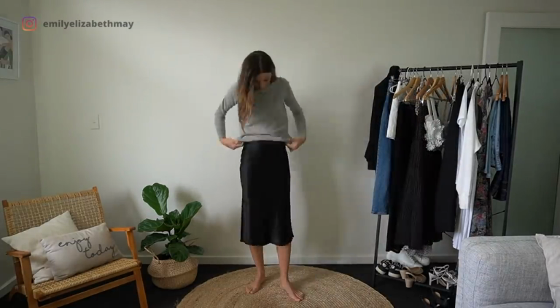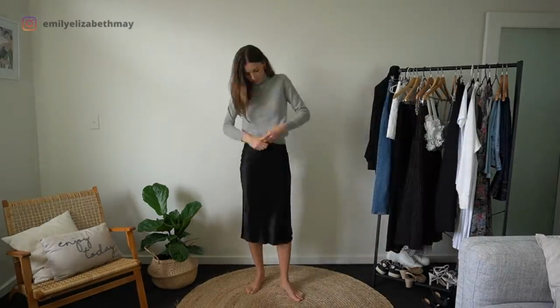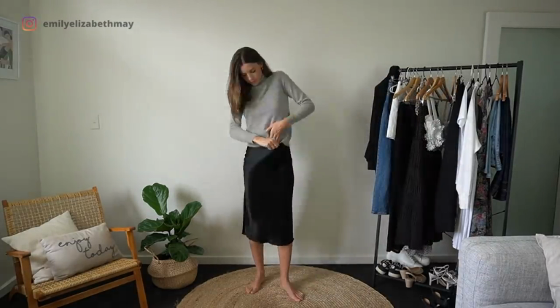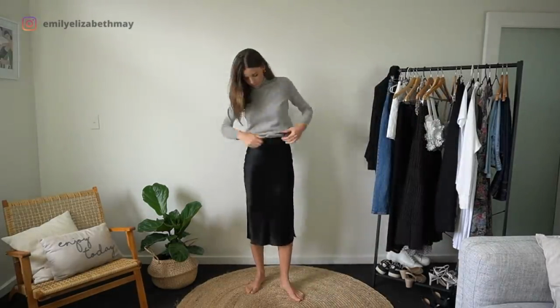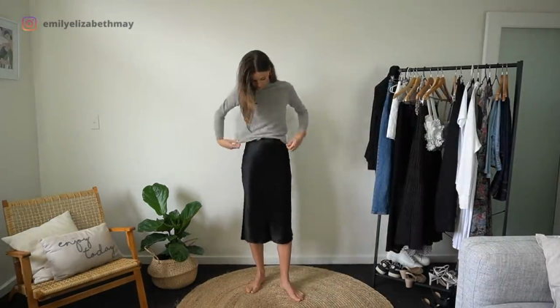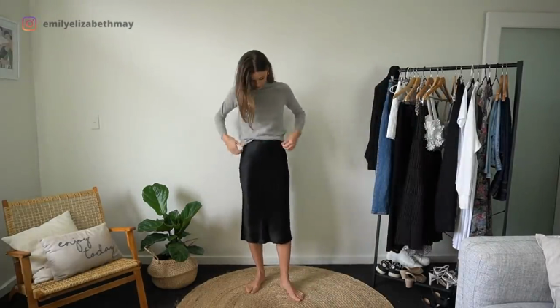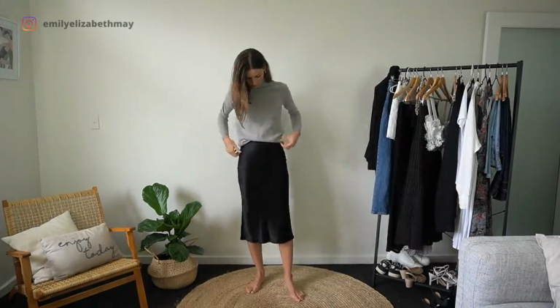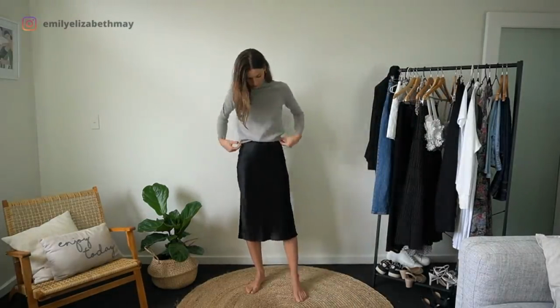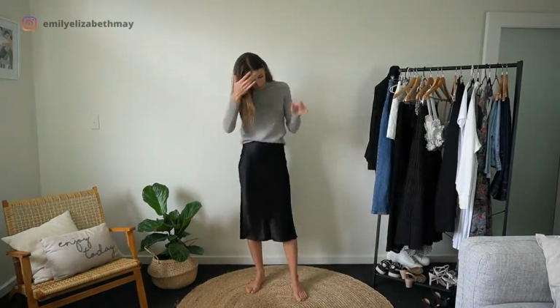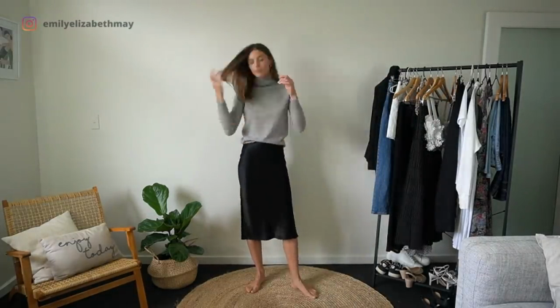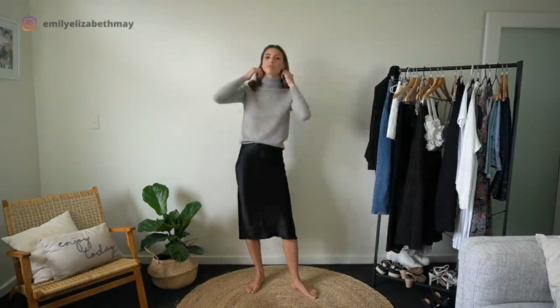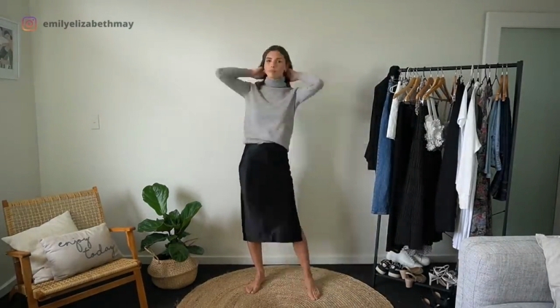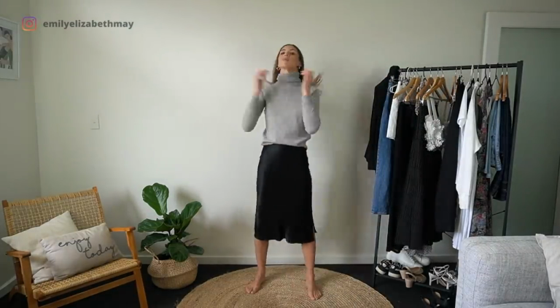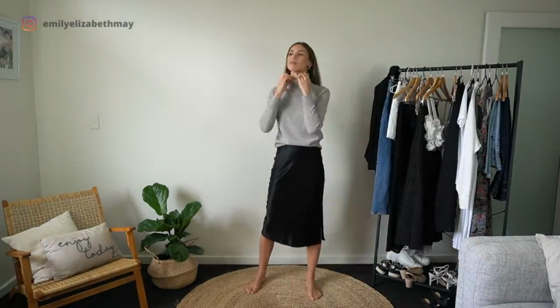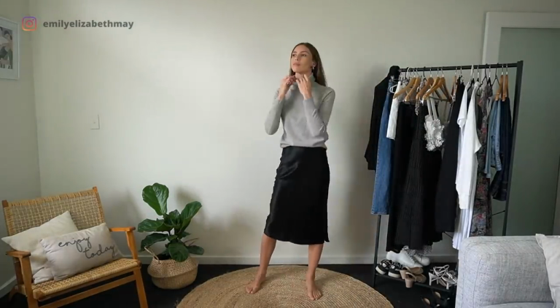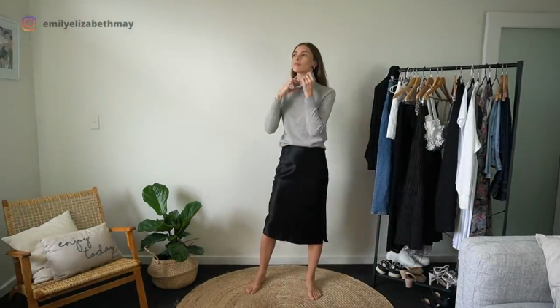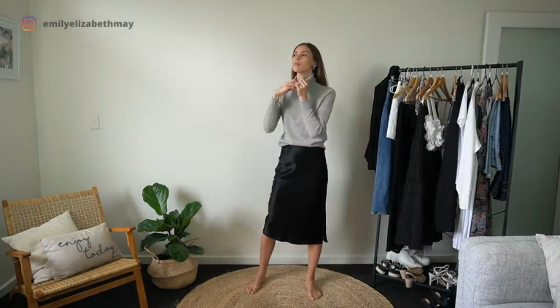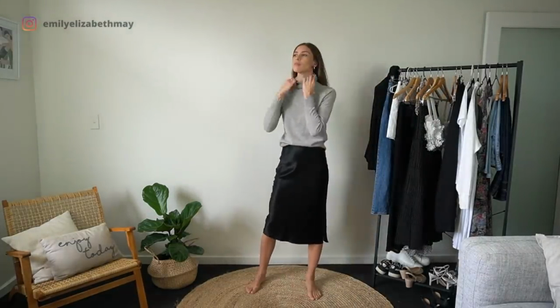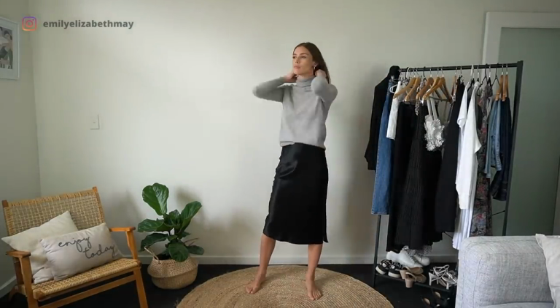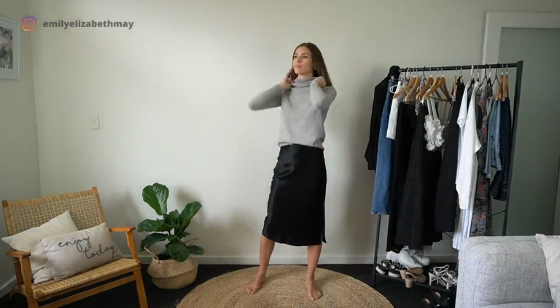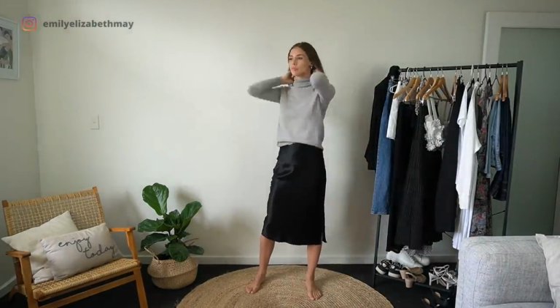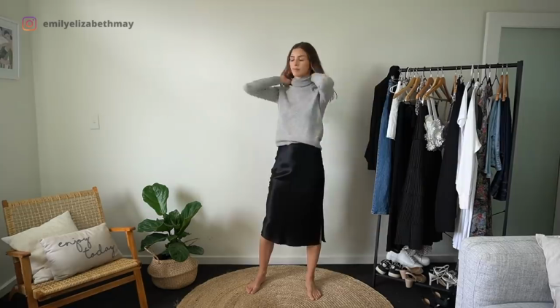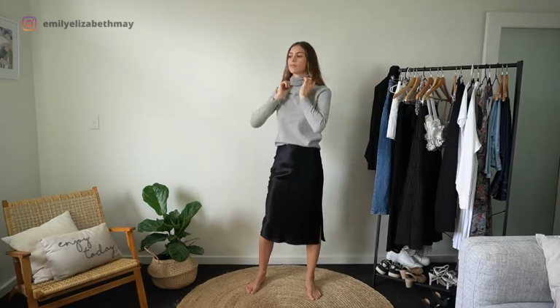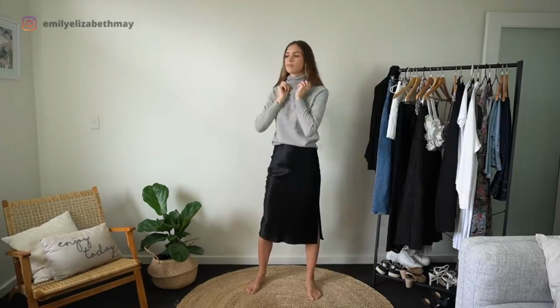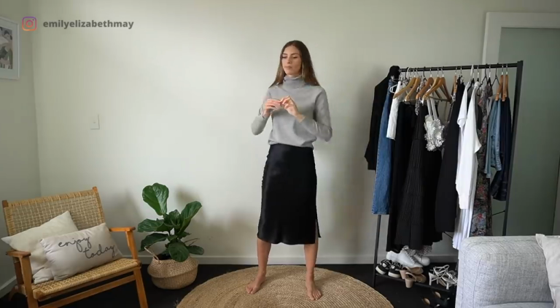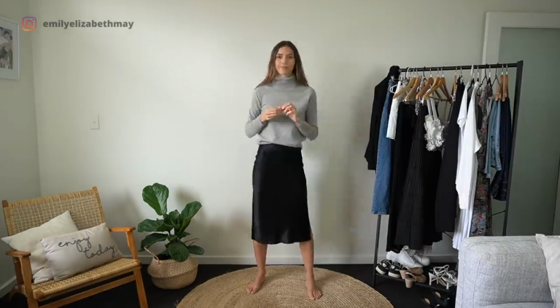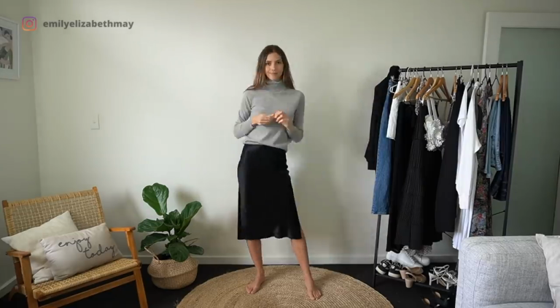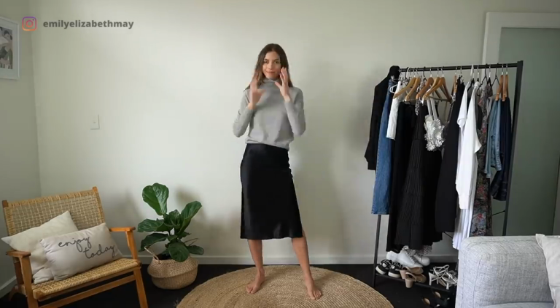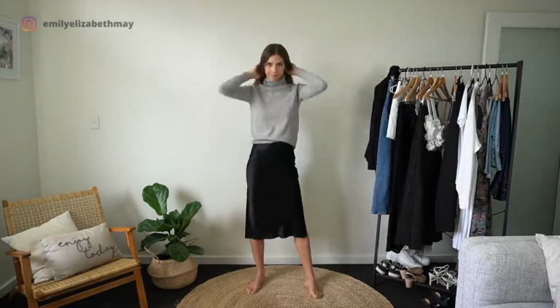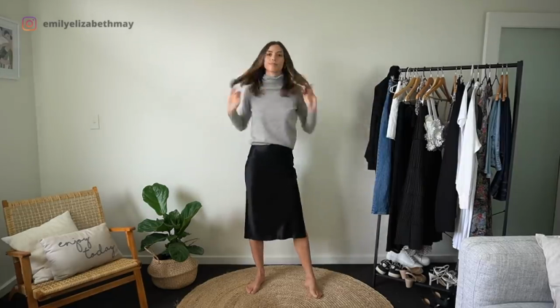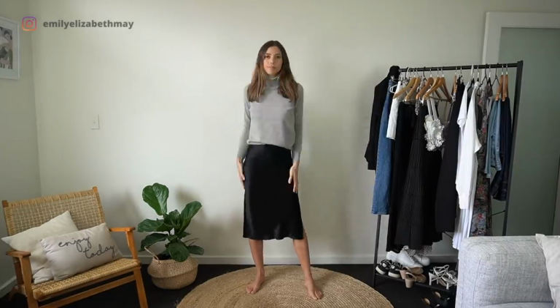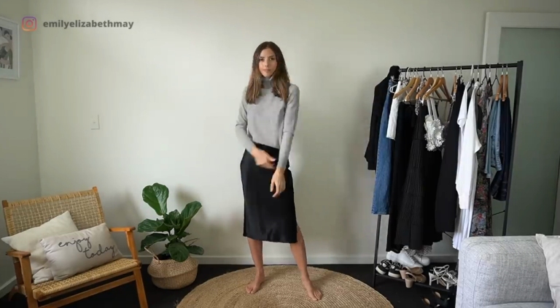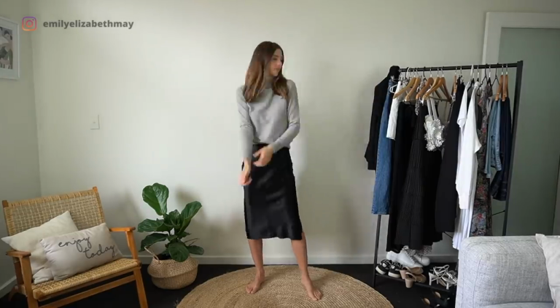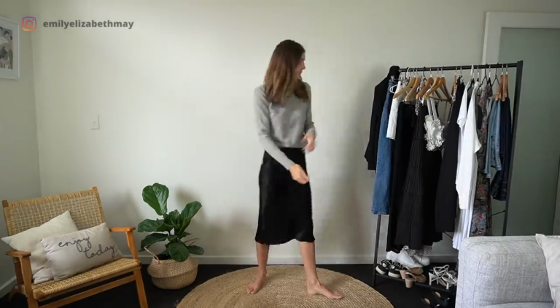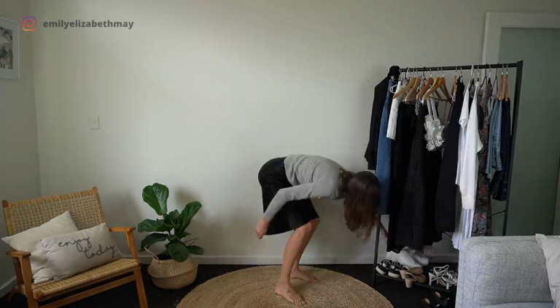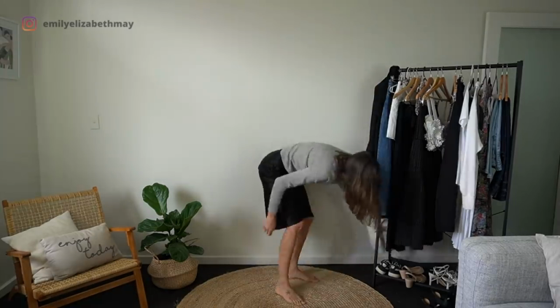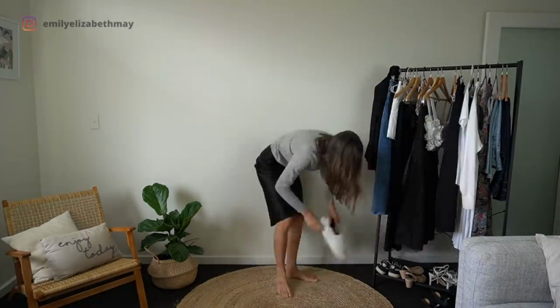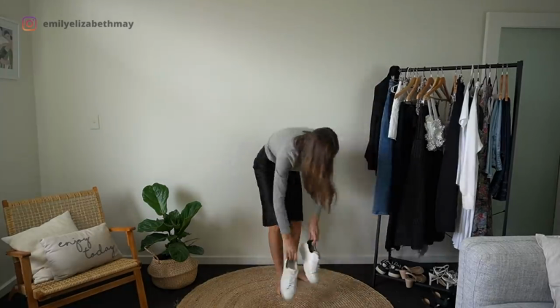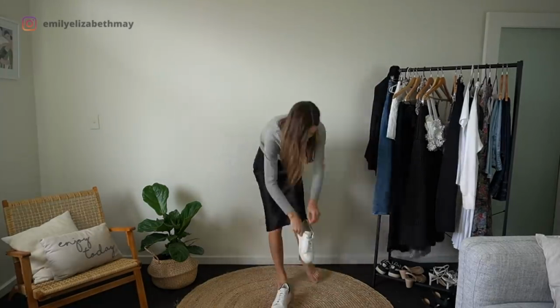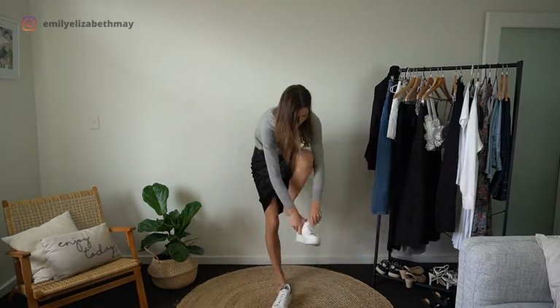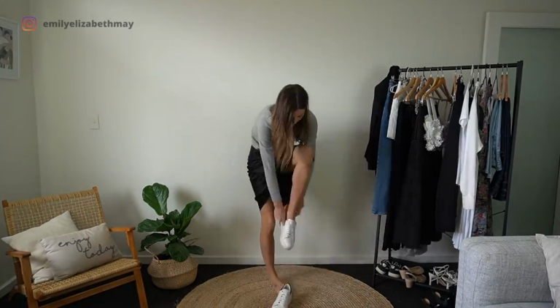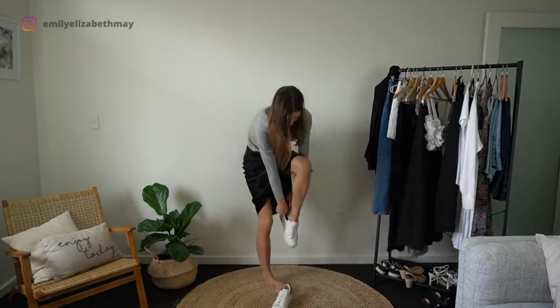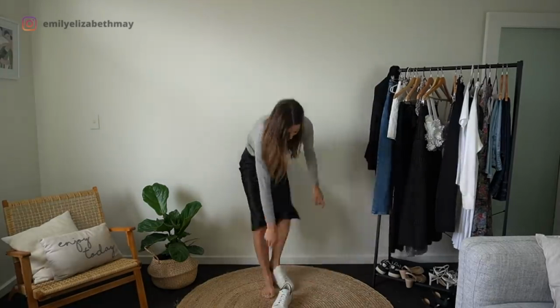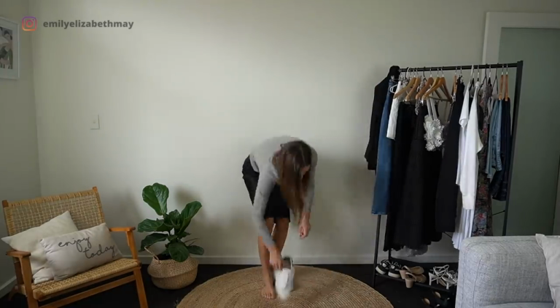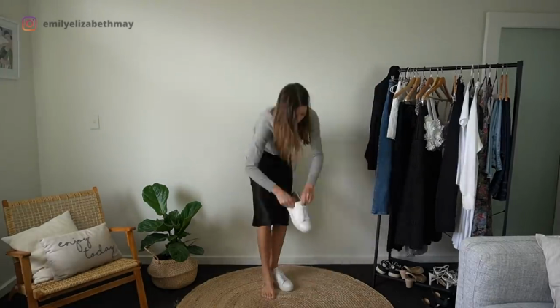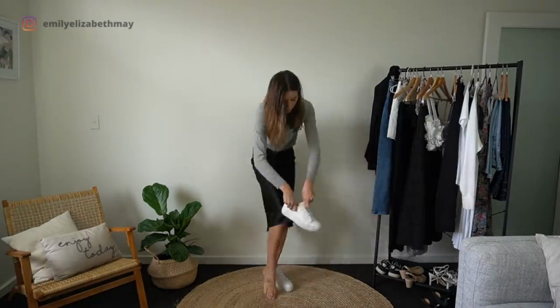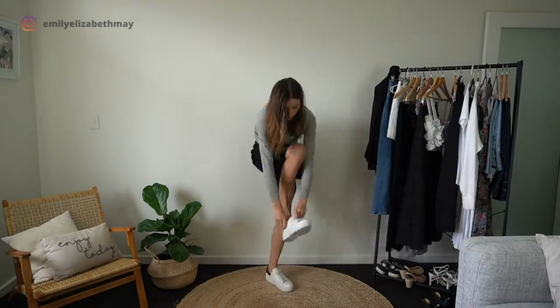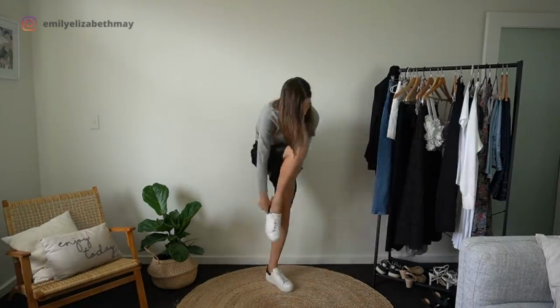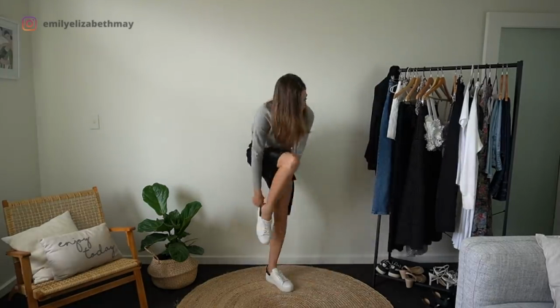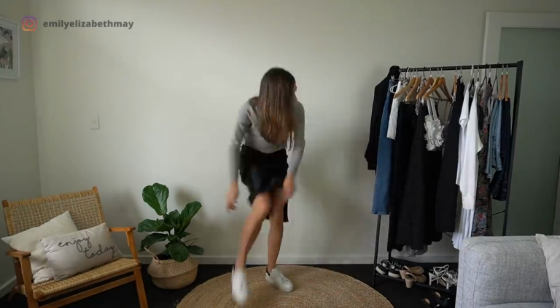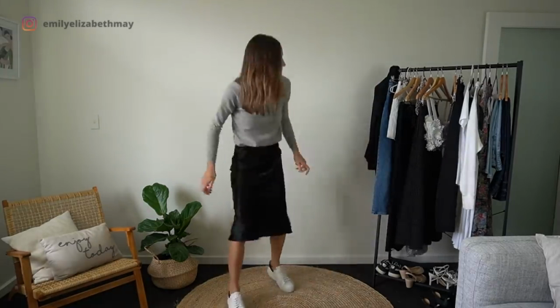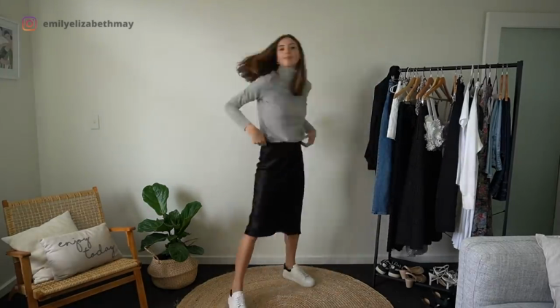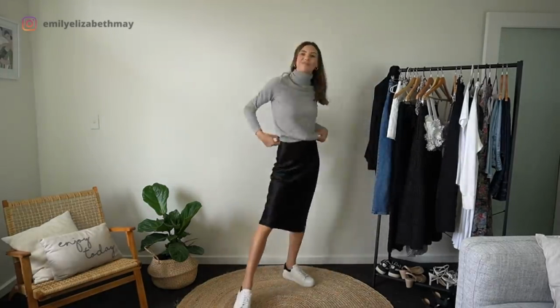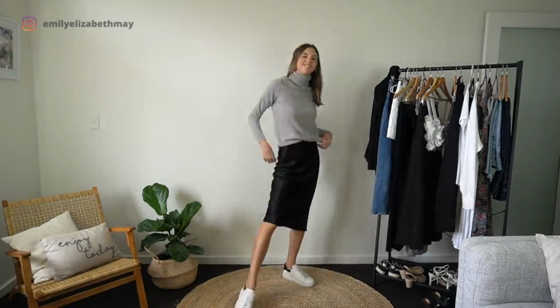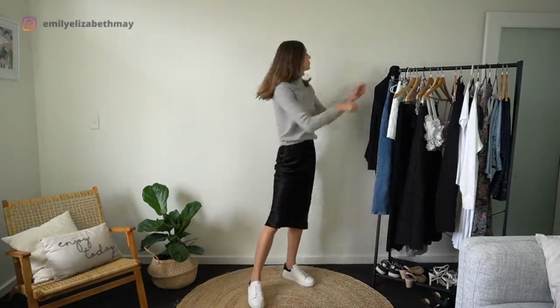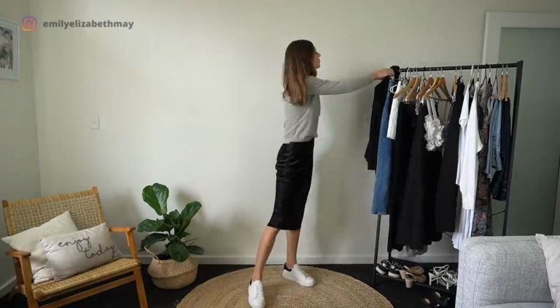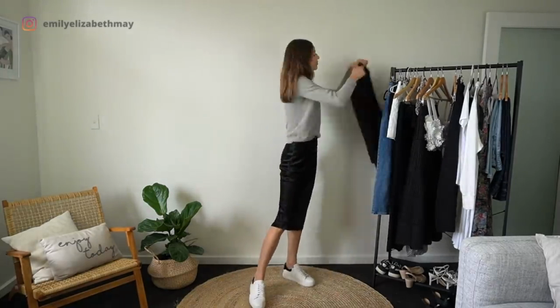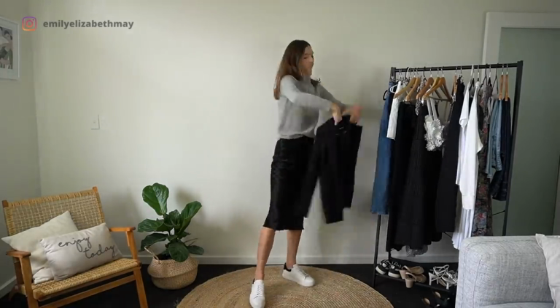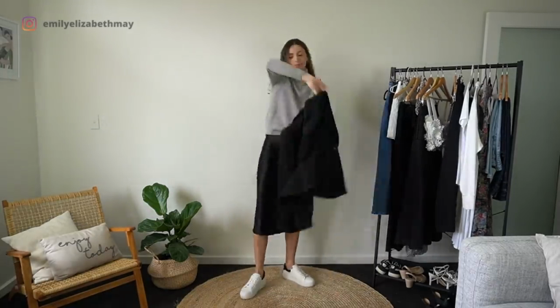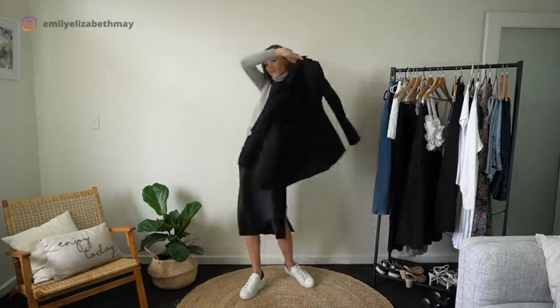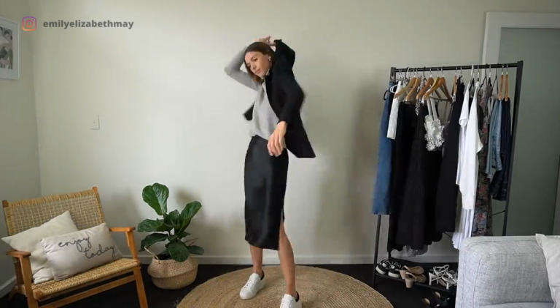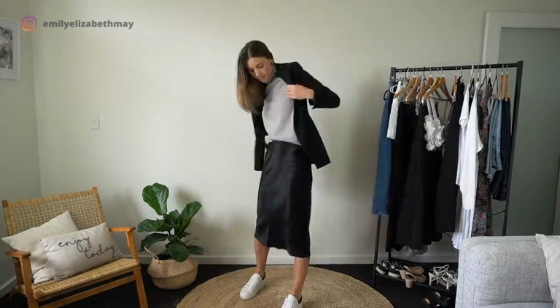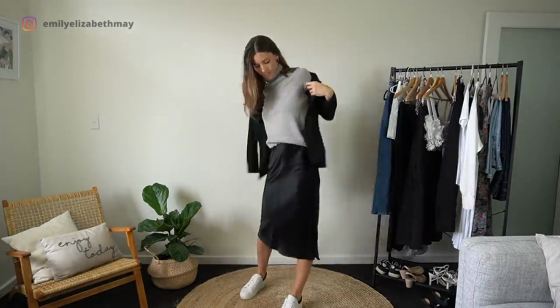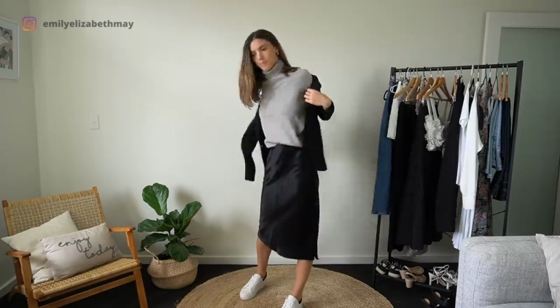Blazers are a match made in heaven with a silk skirt. I love wearing my silk skirt casually by pairing it back with some trainers.